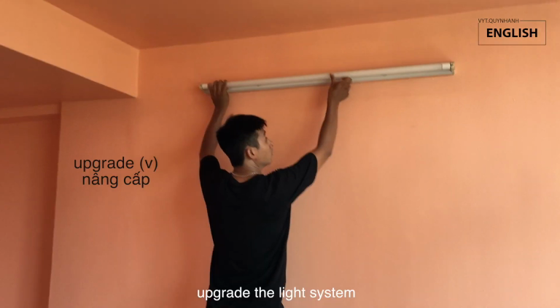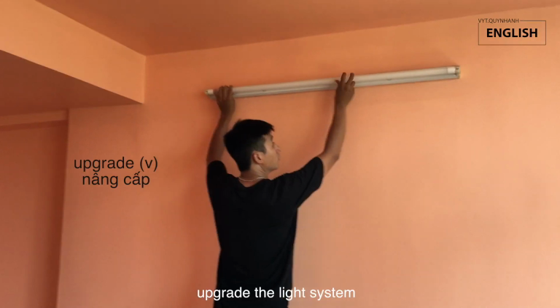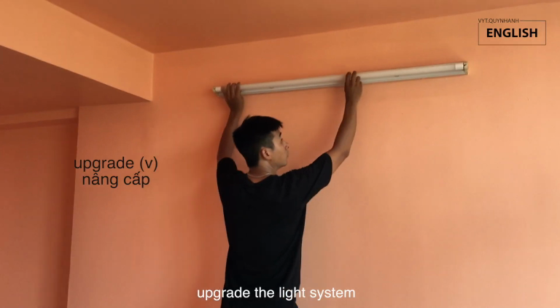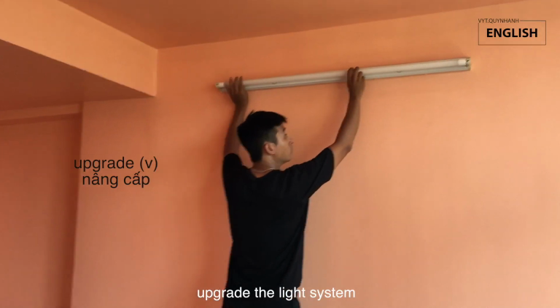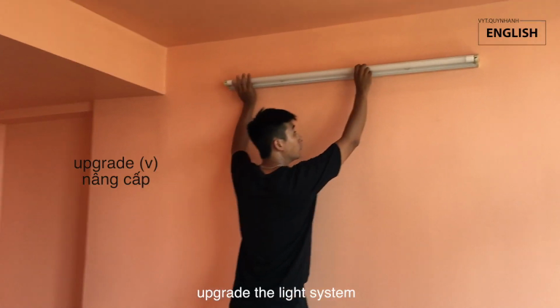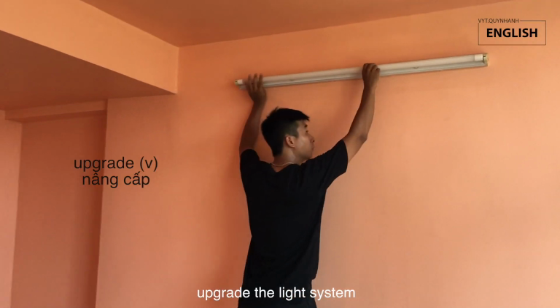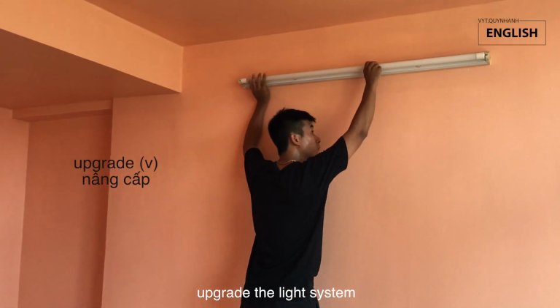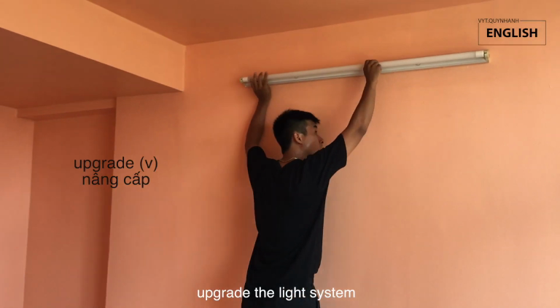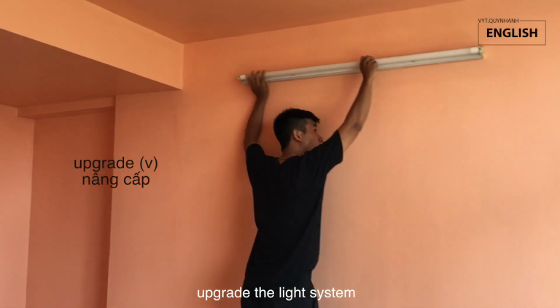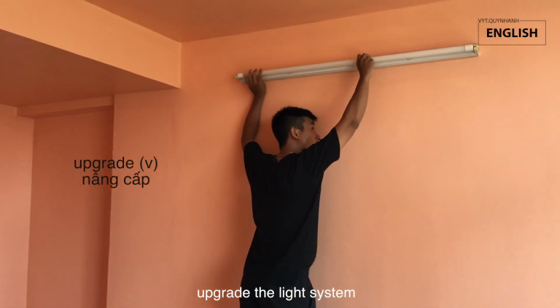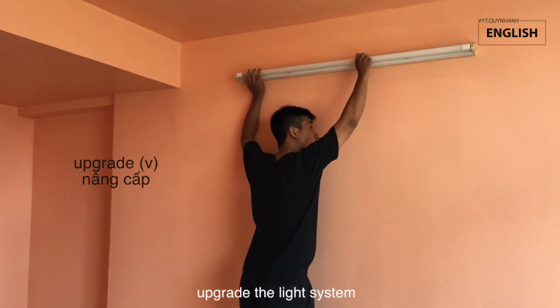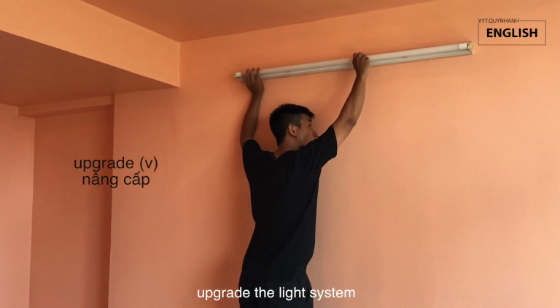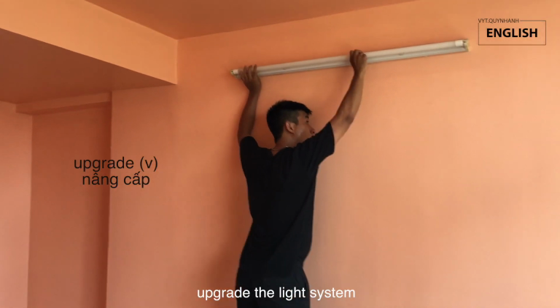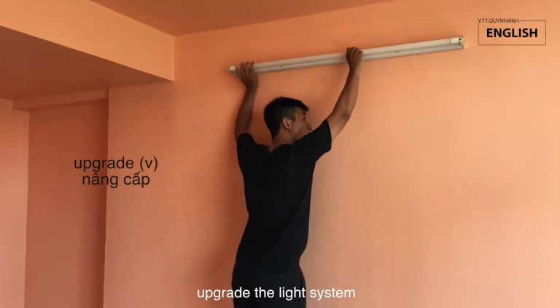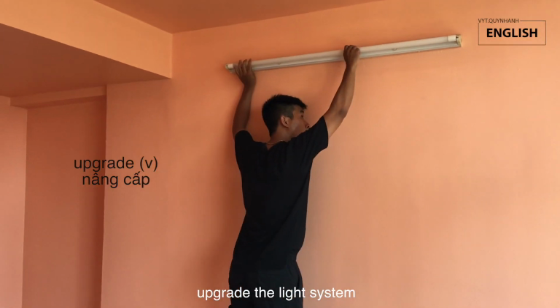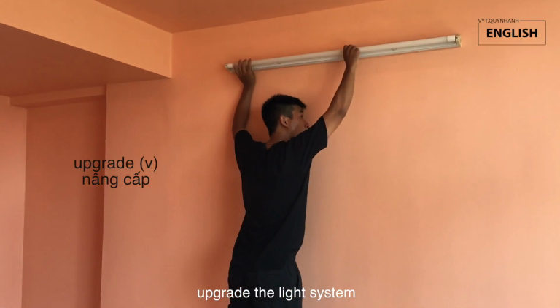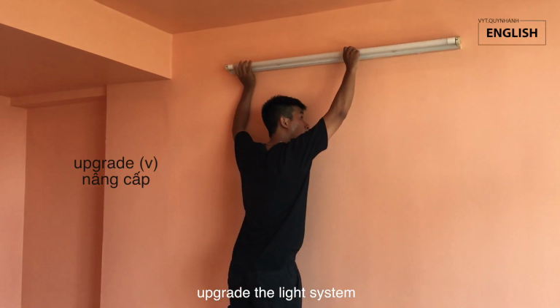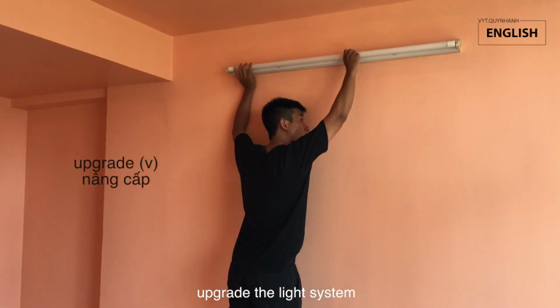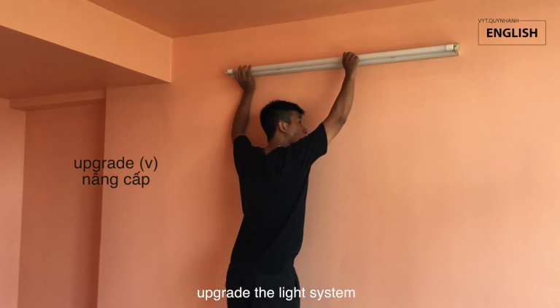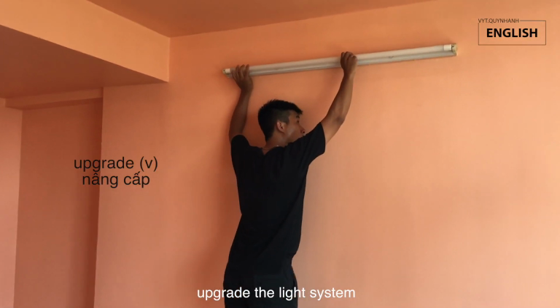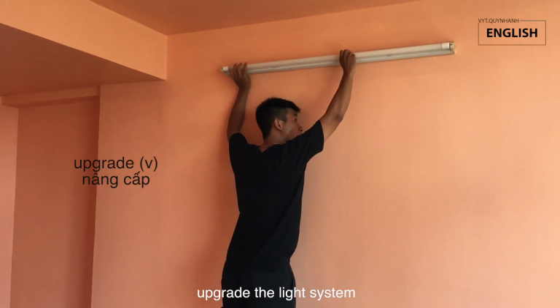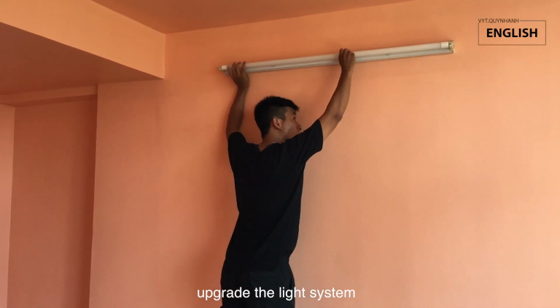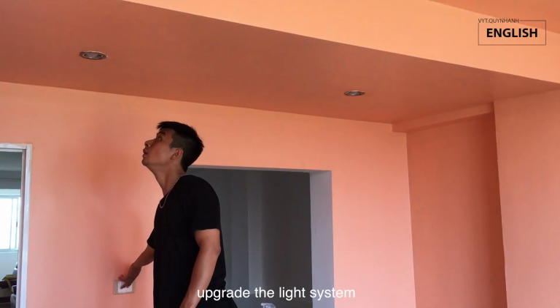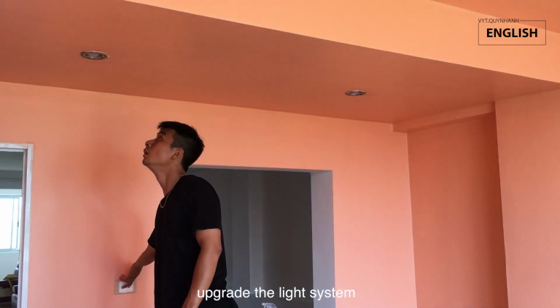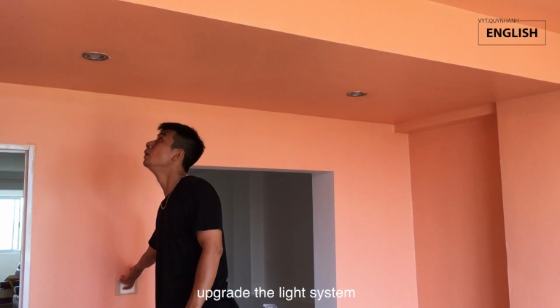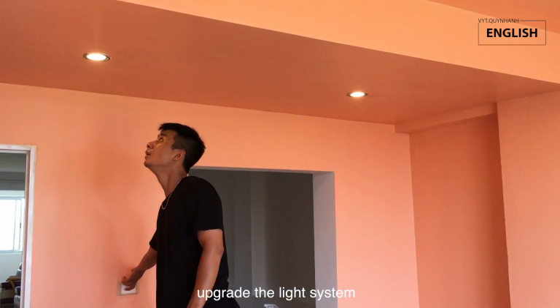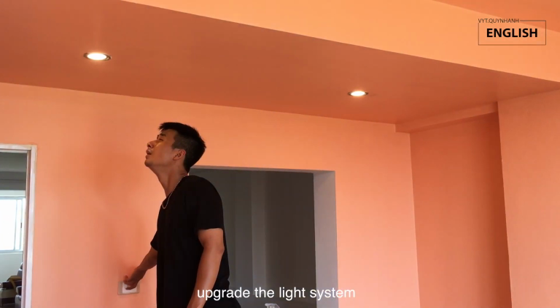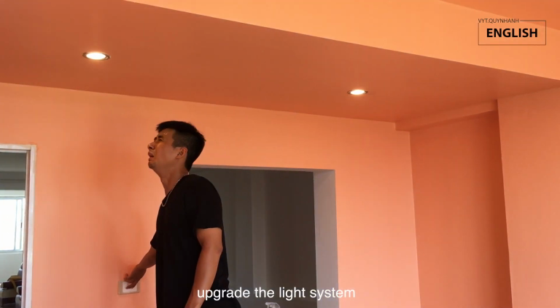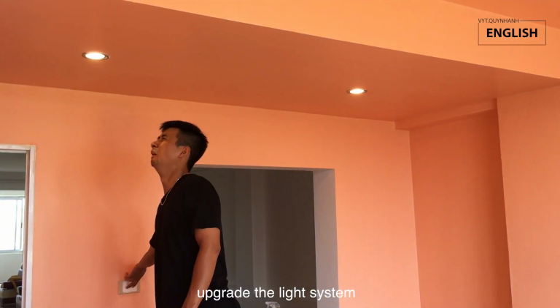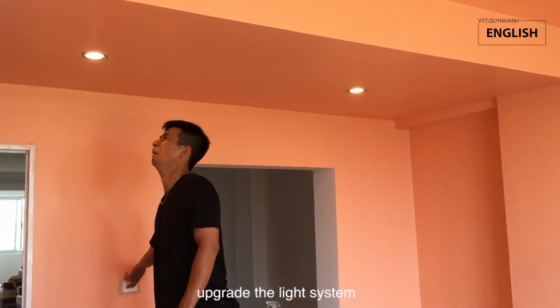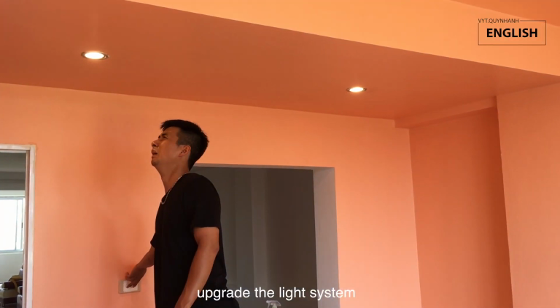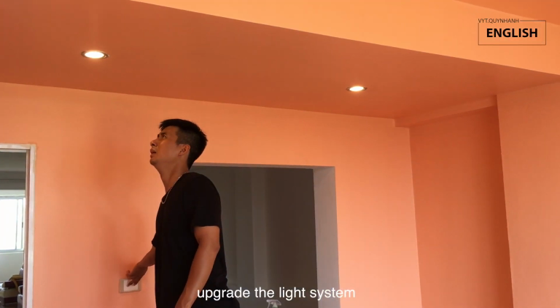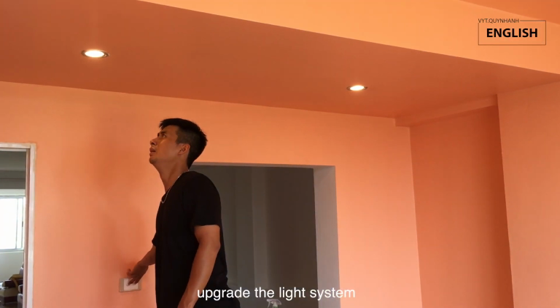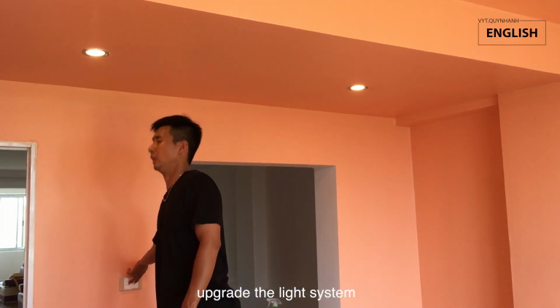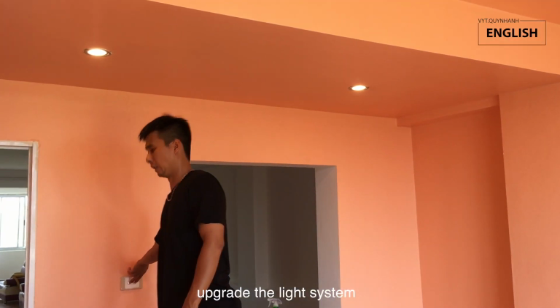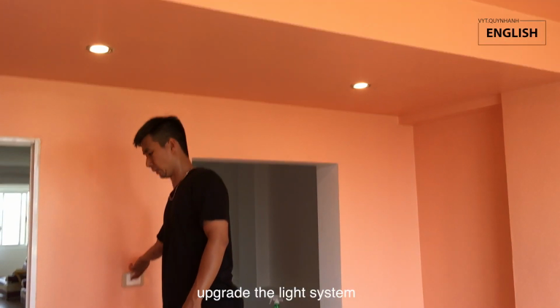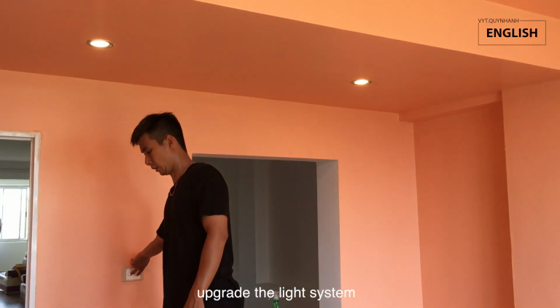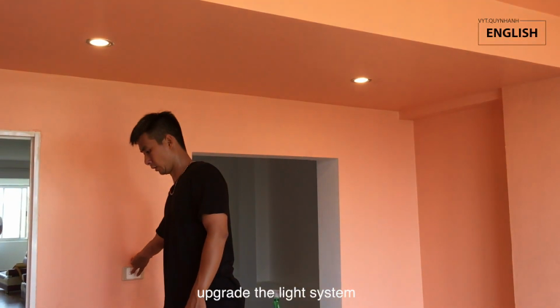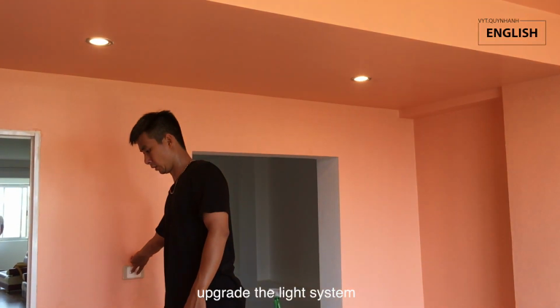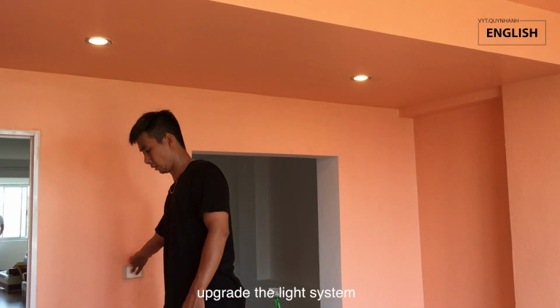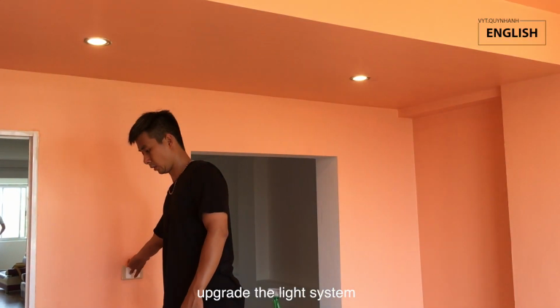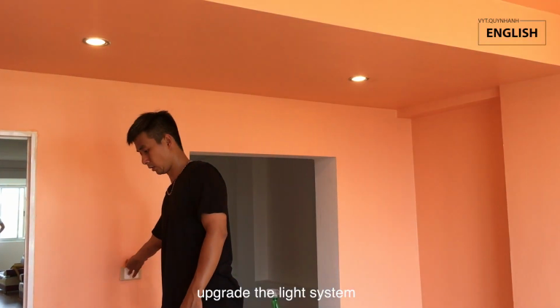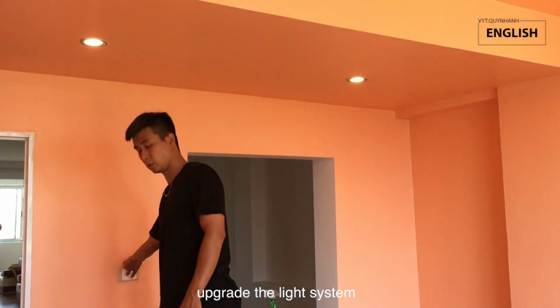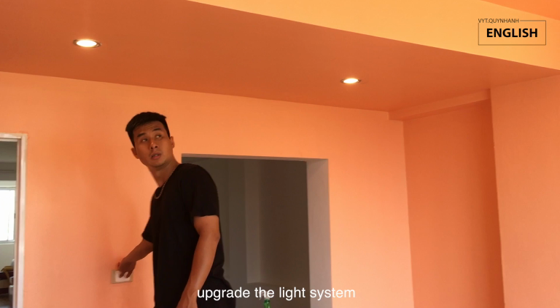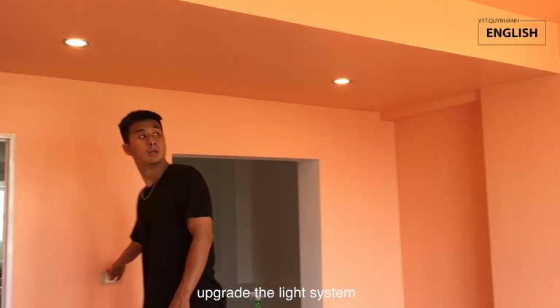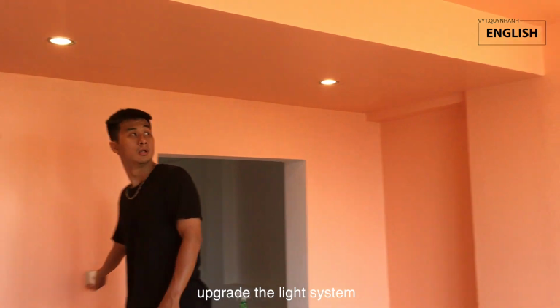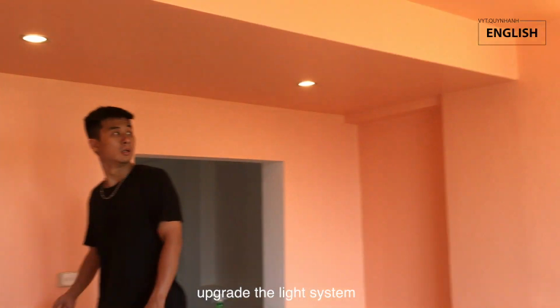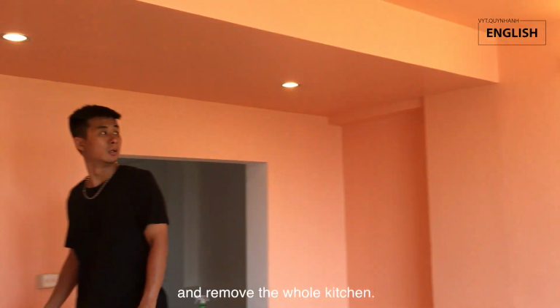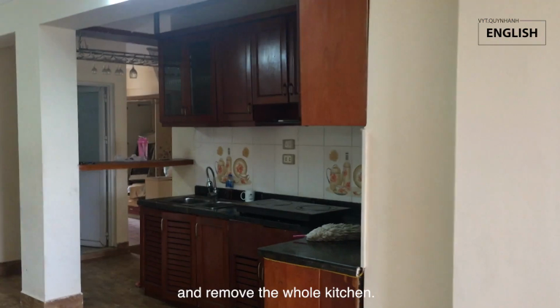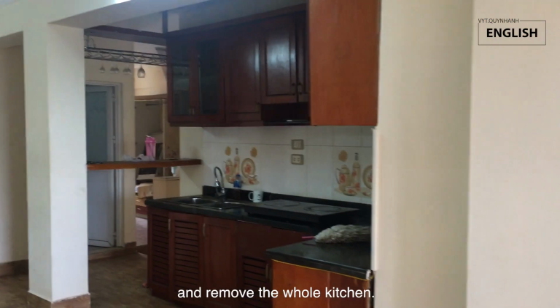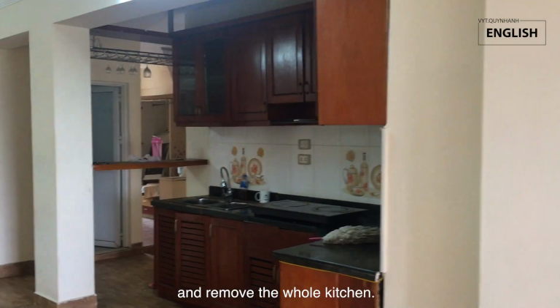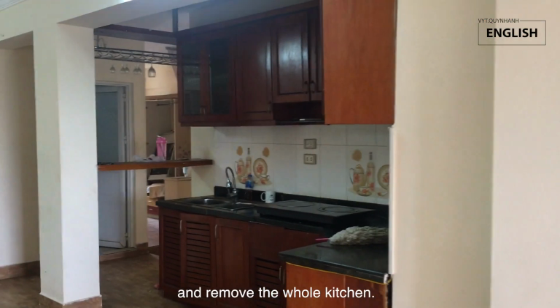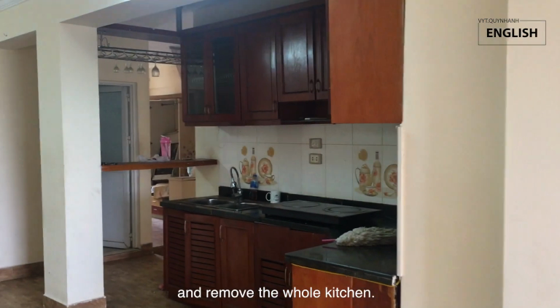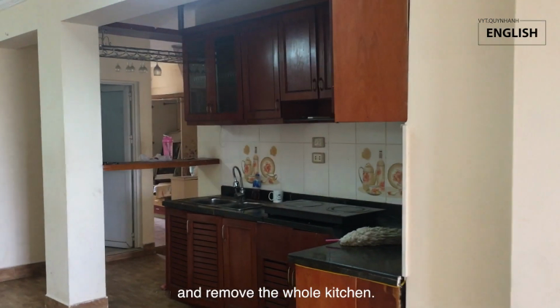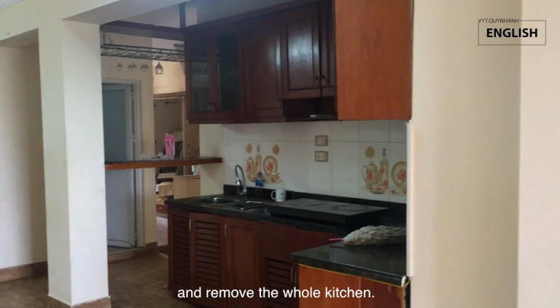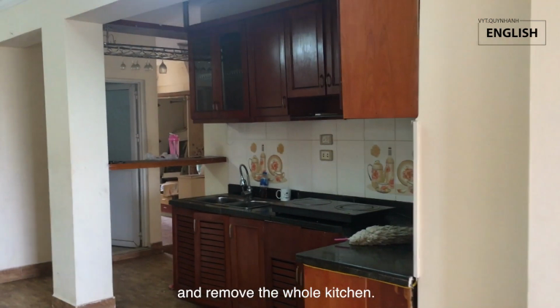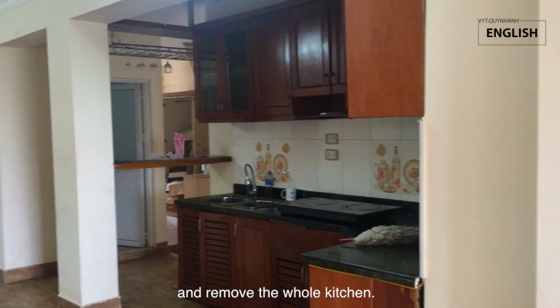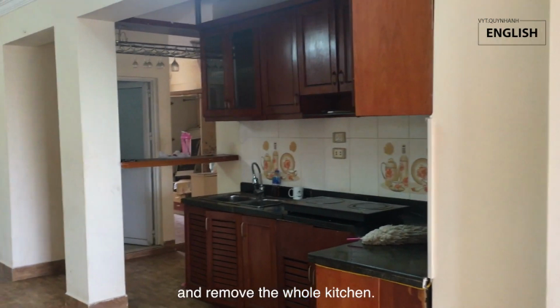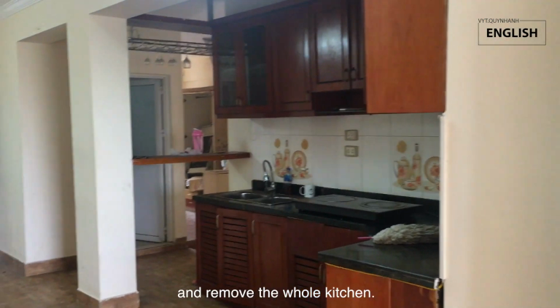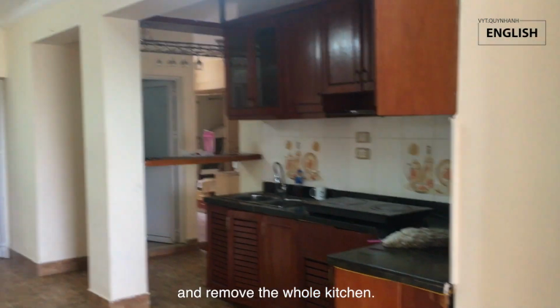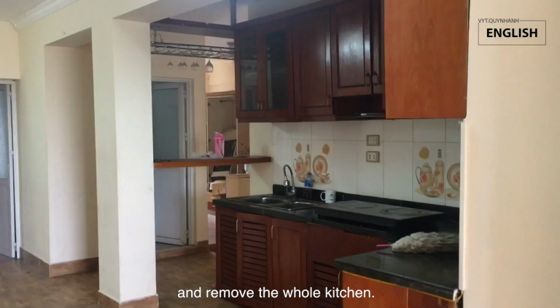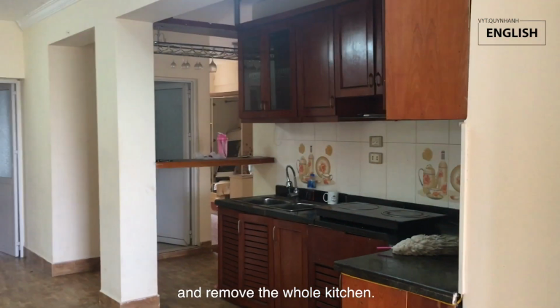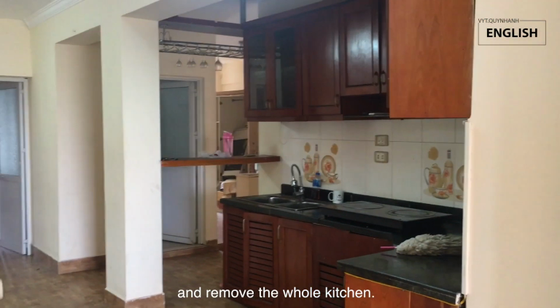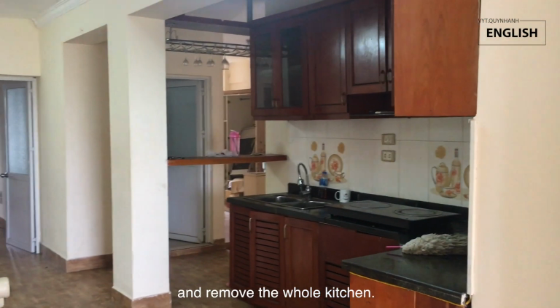We upgraded the light system and removed the whole kitchen.